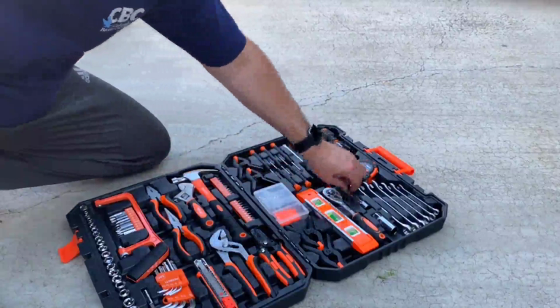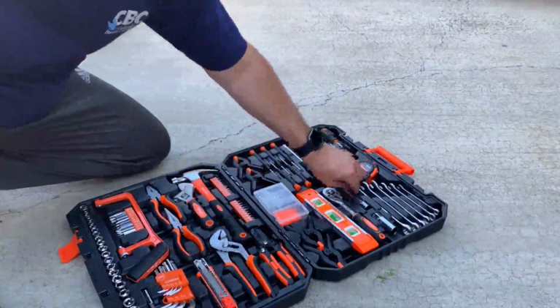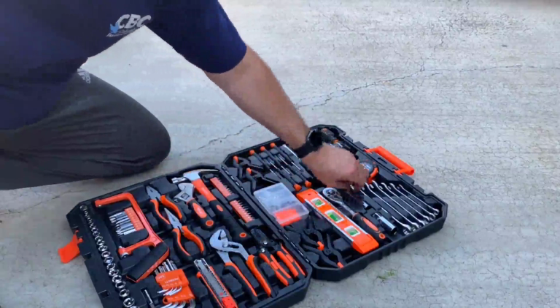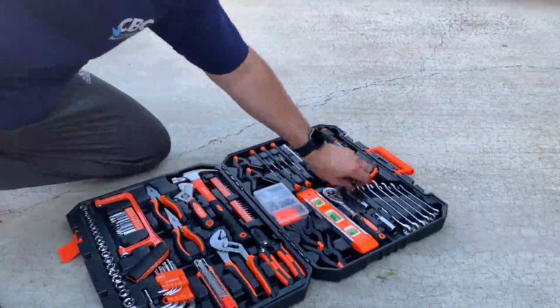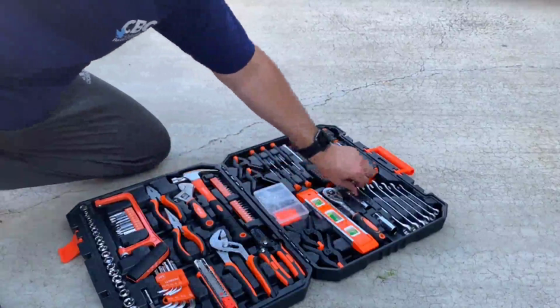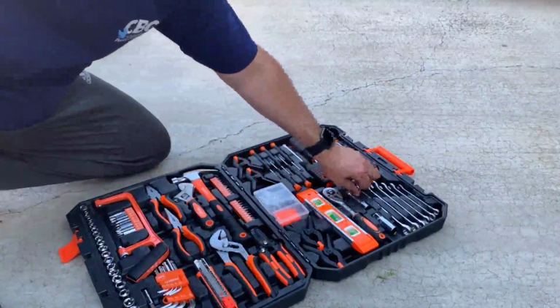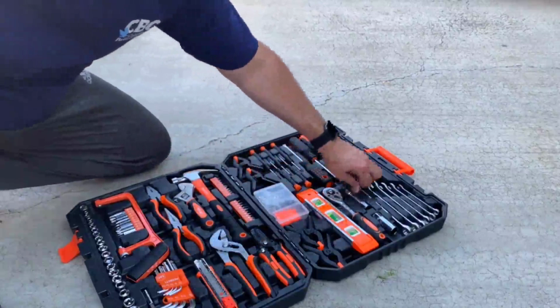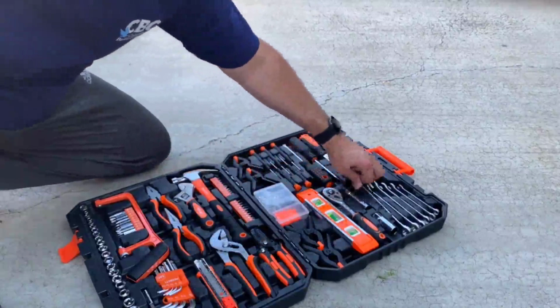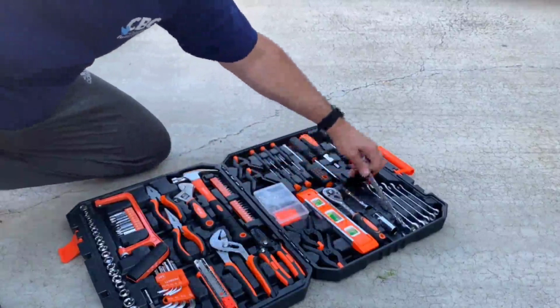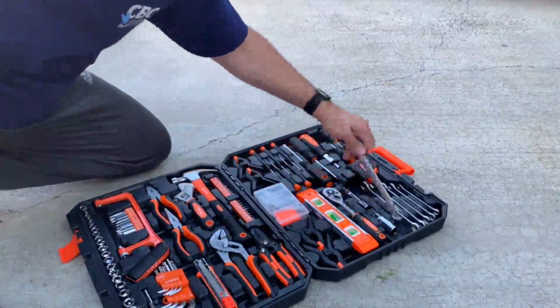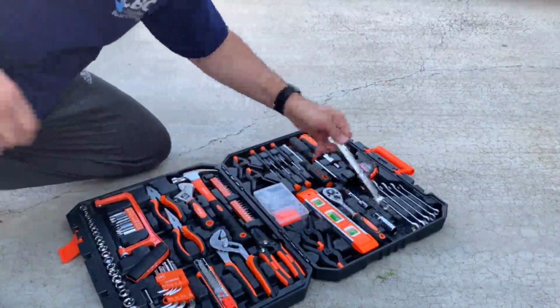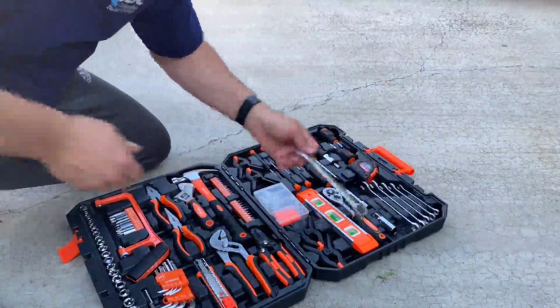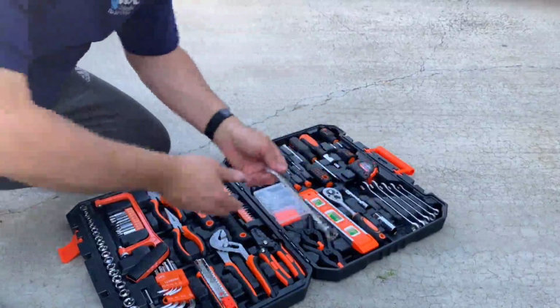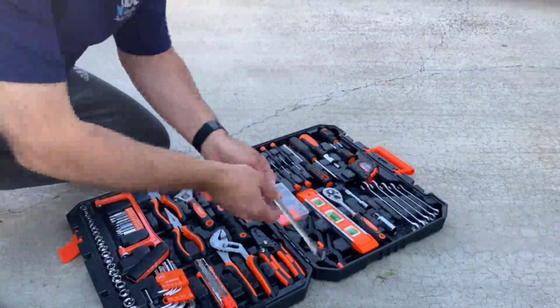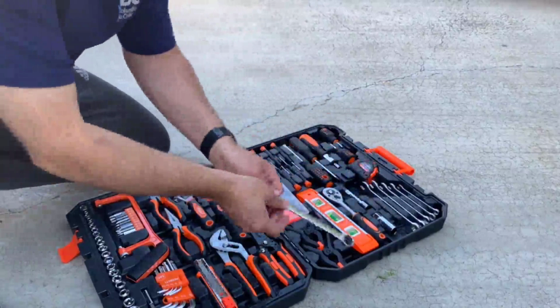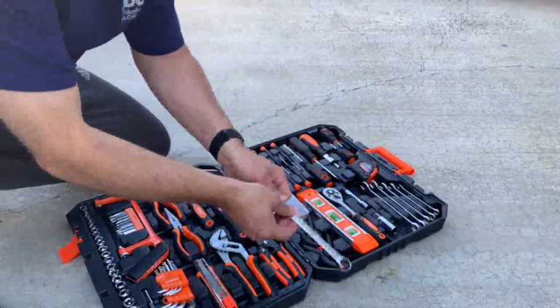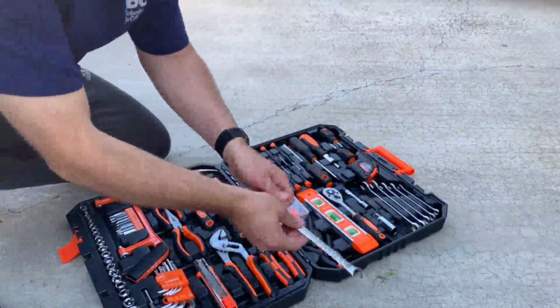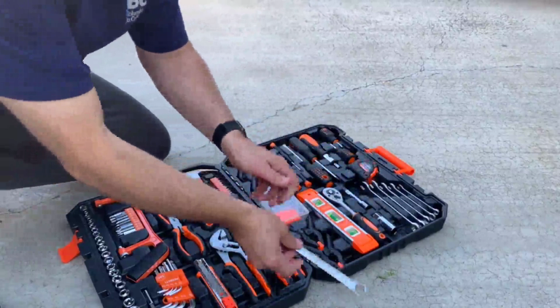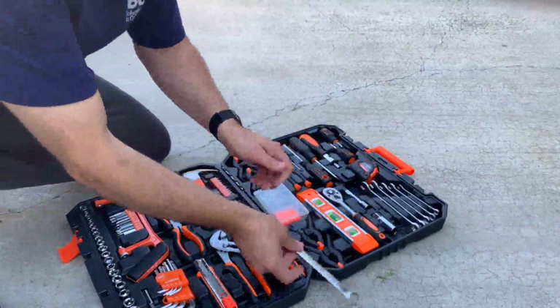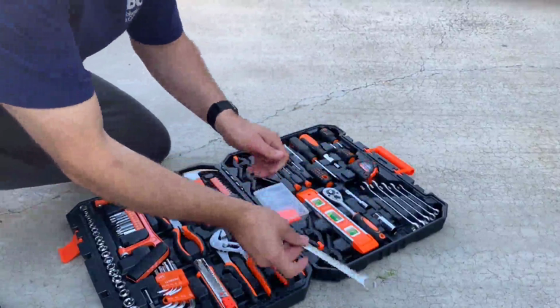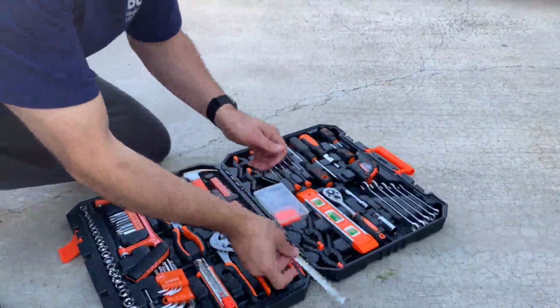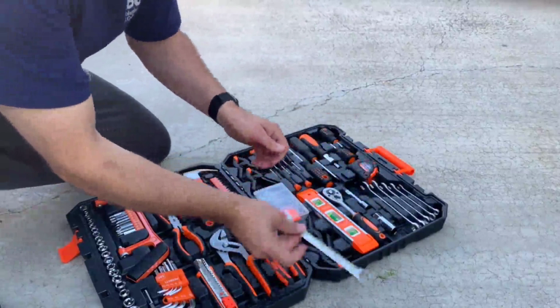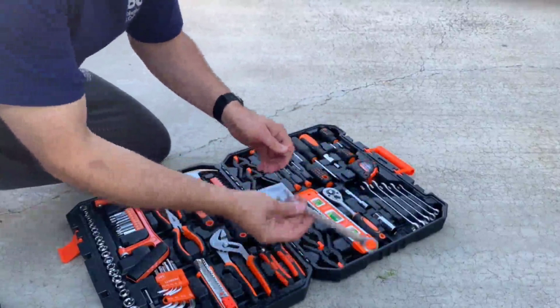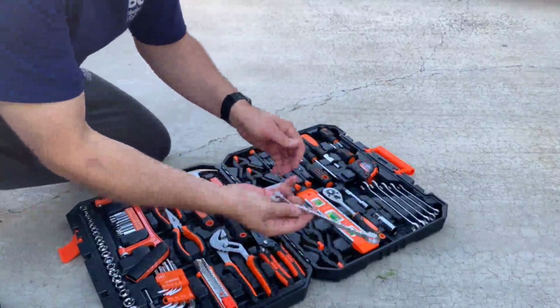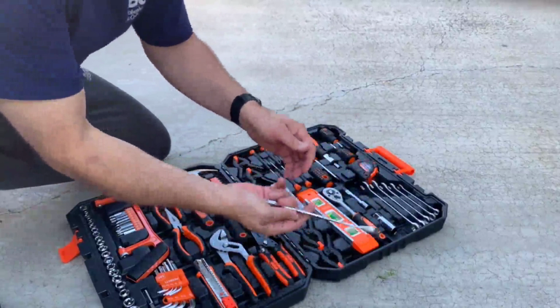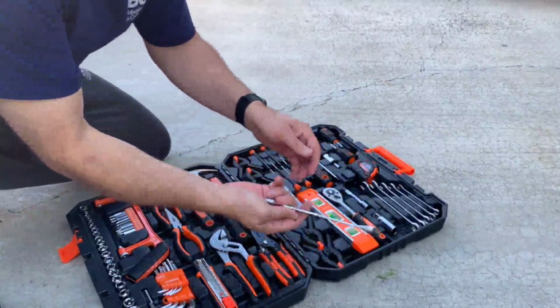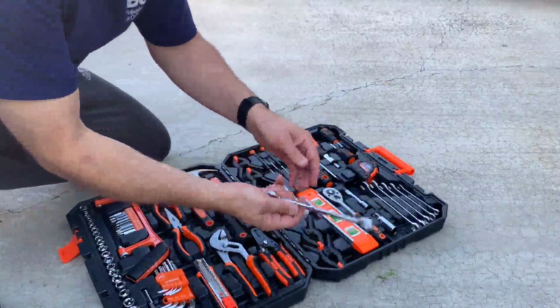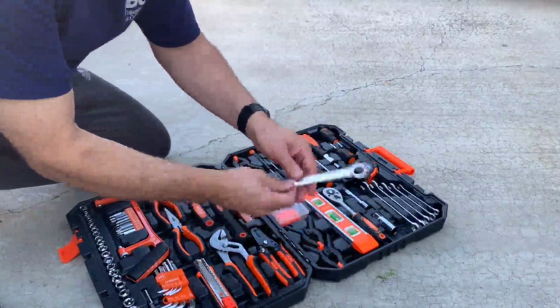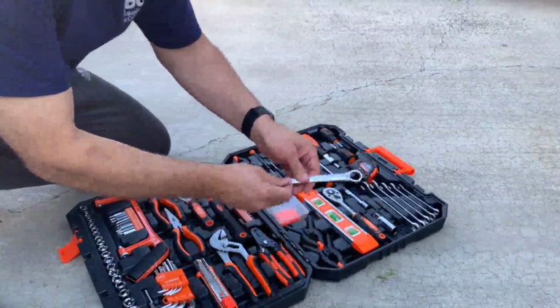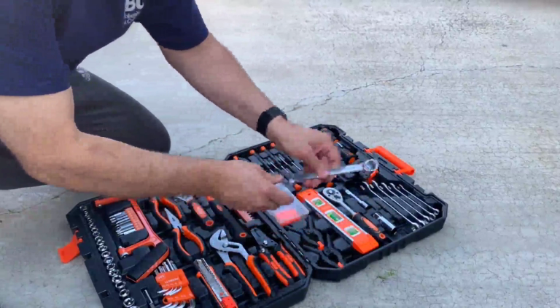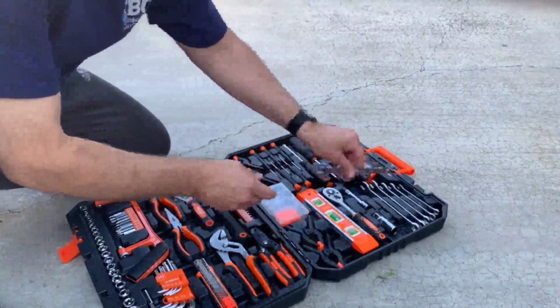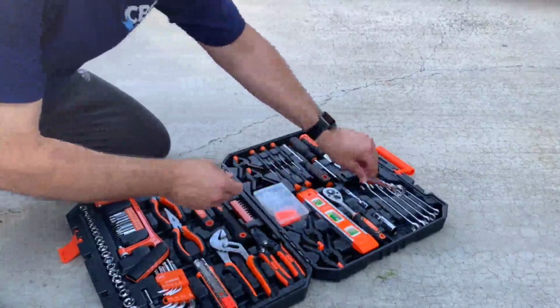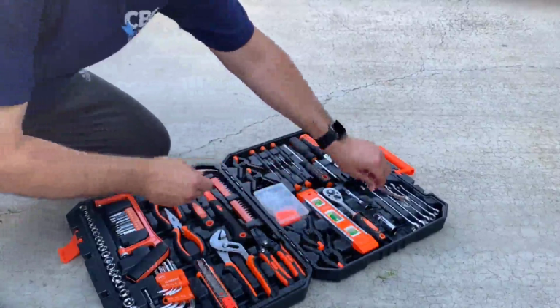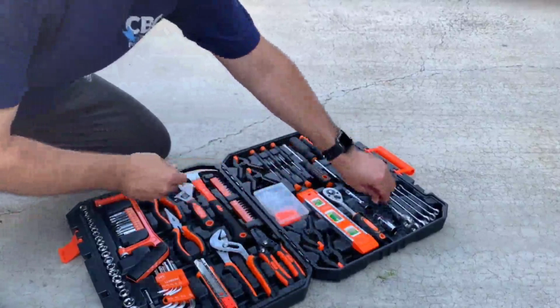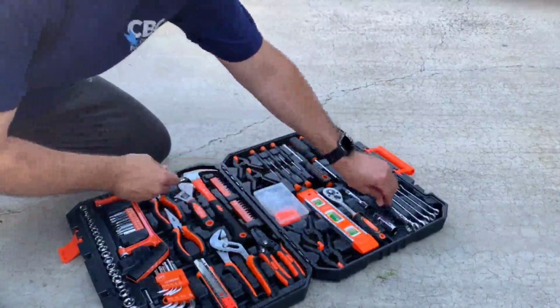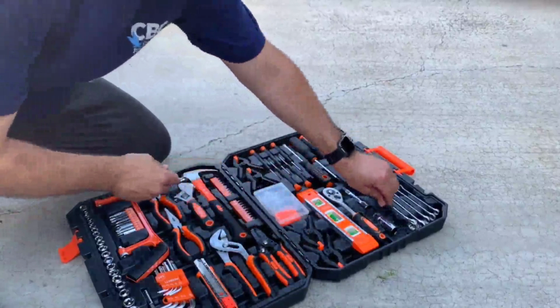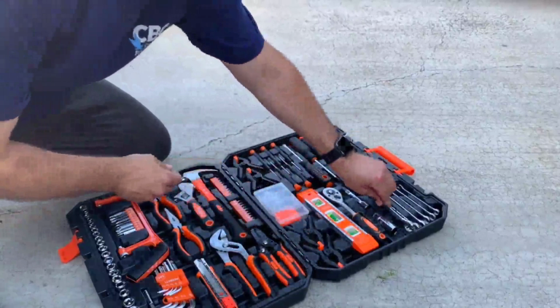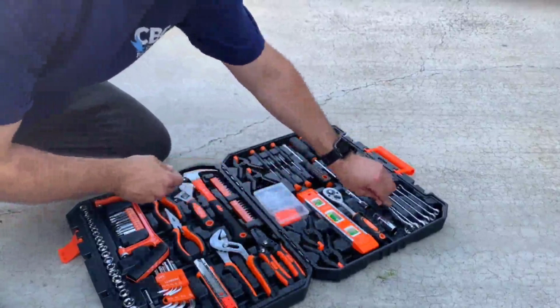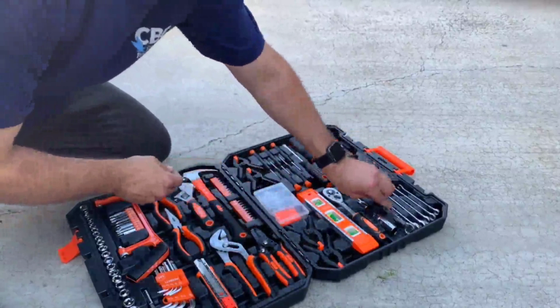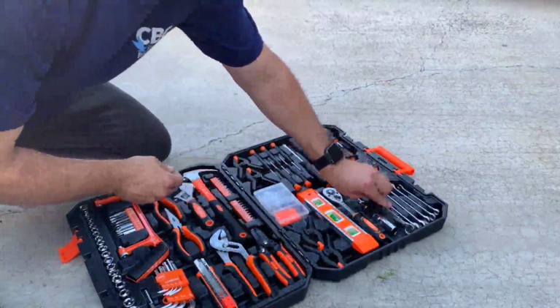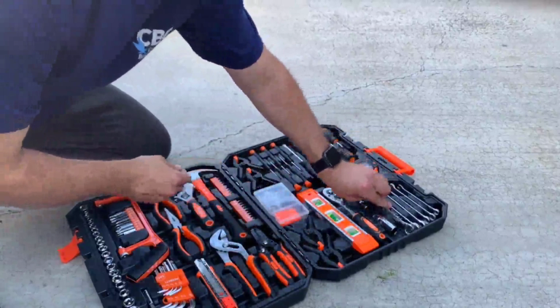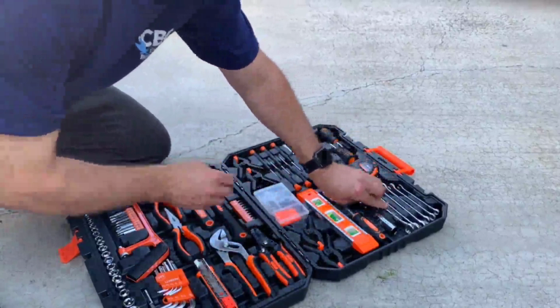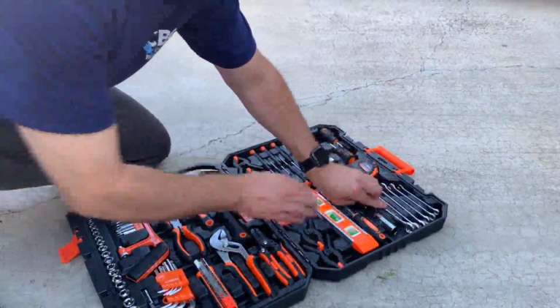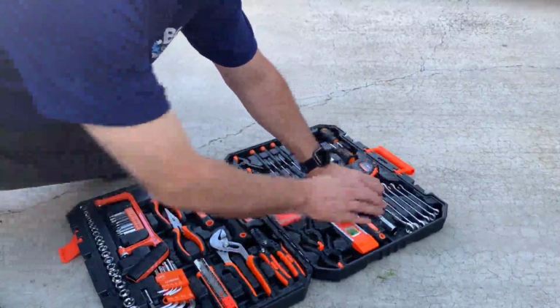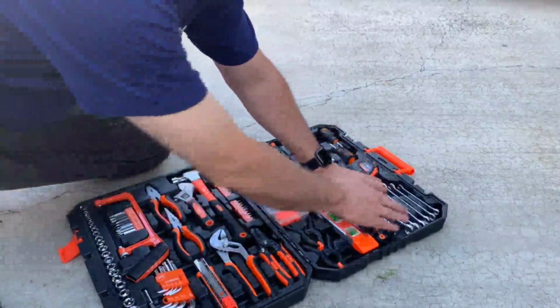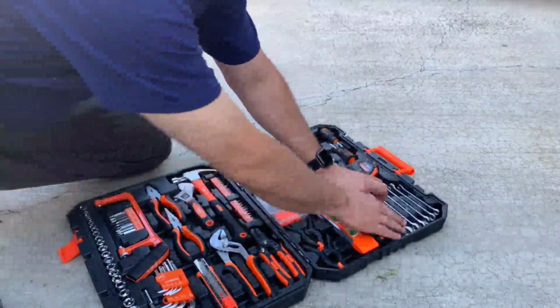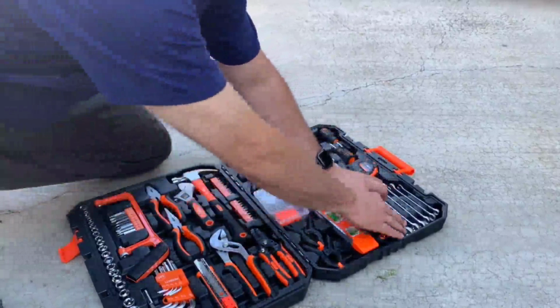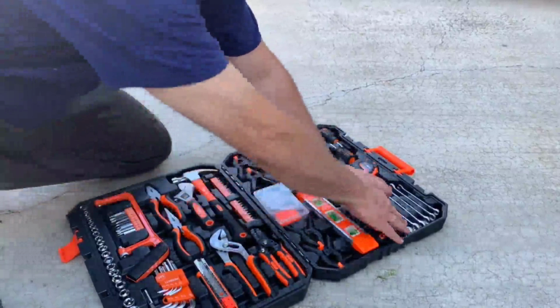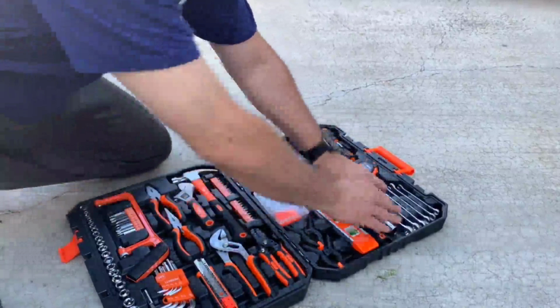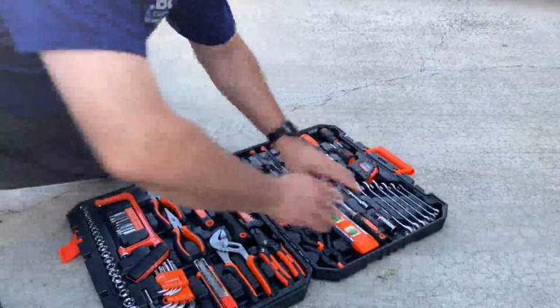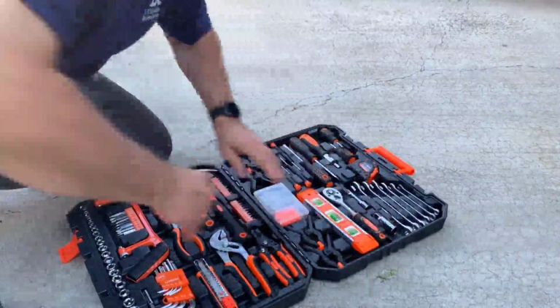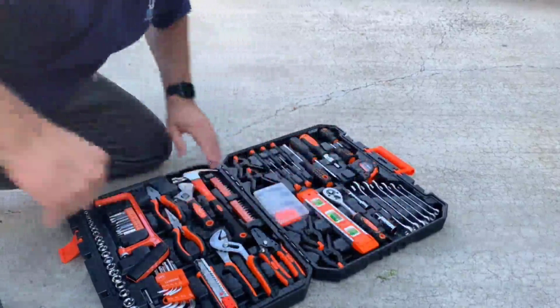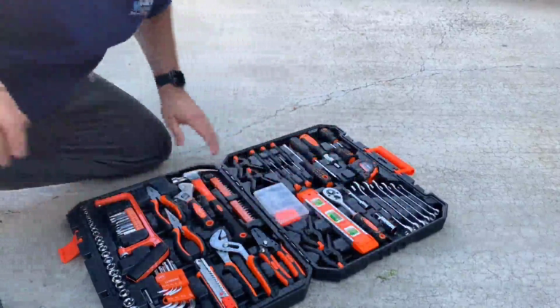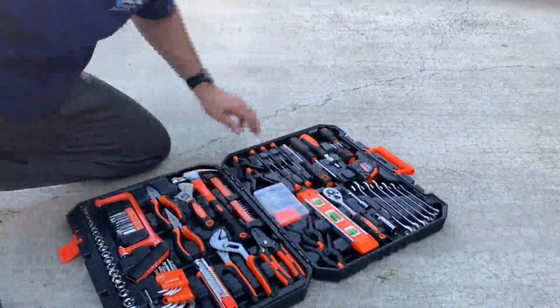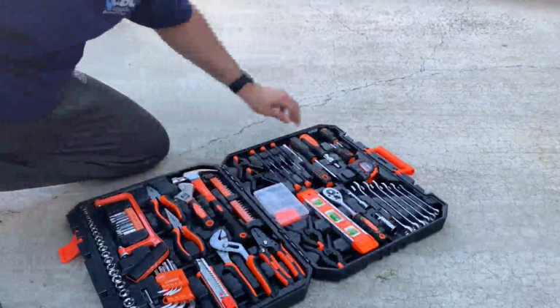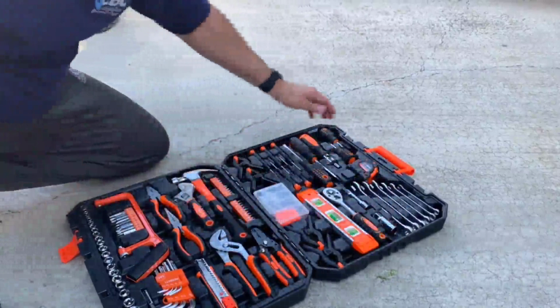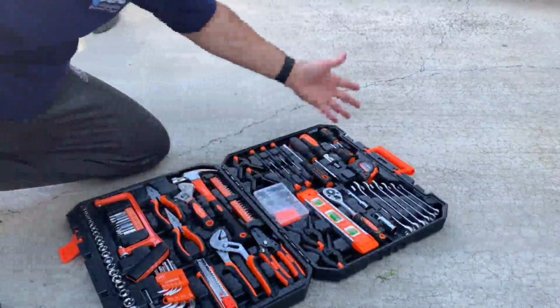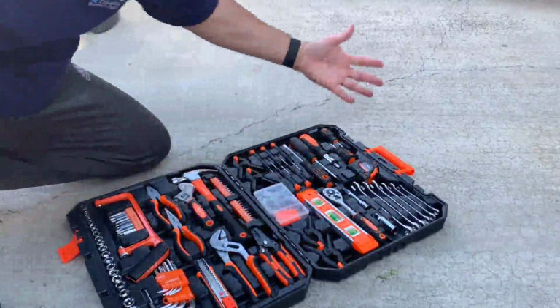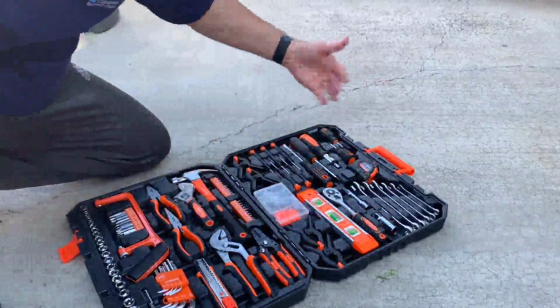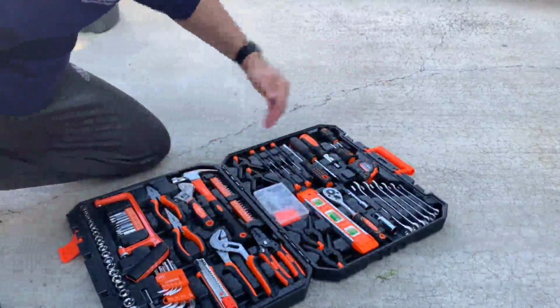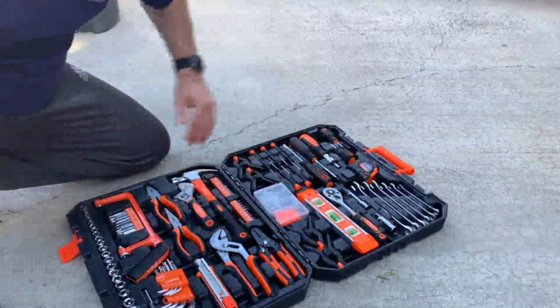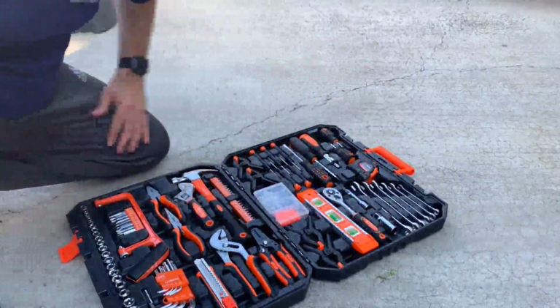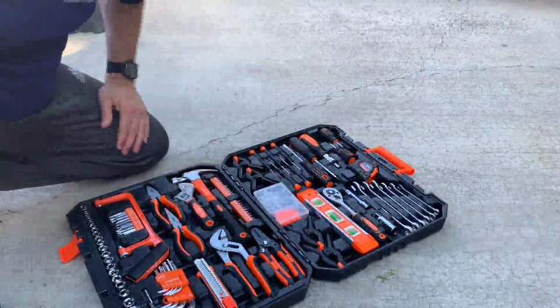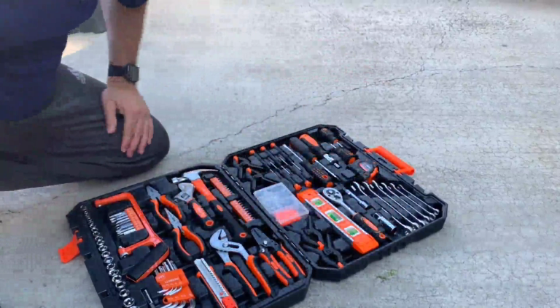They're very heavy weight, they're not cheap, they have a nice heavy feel to them, and I like it a lot.